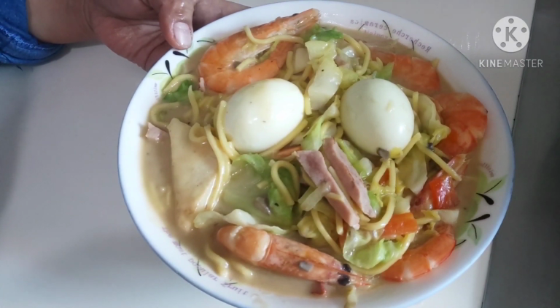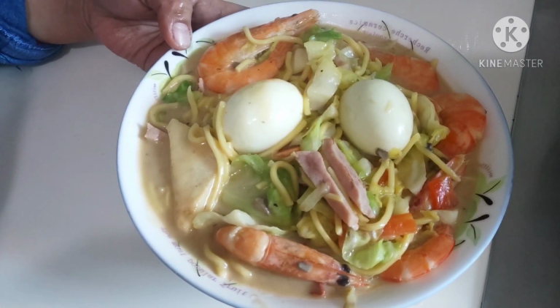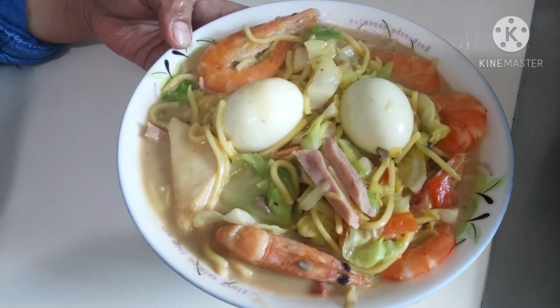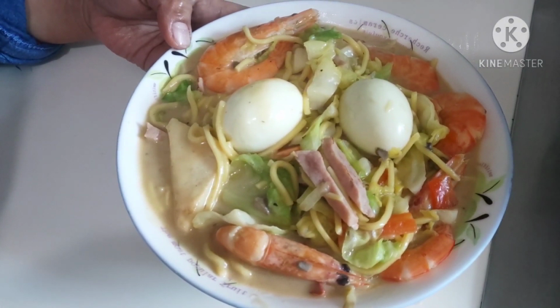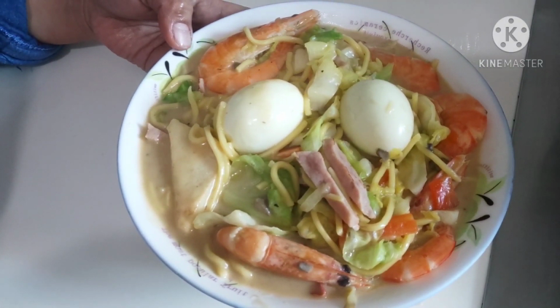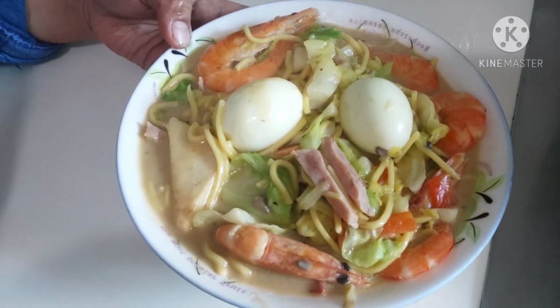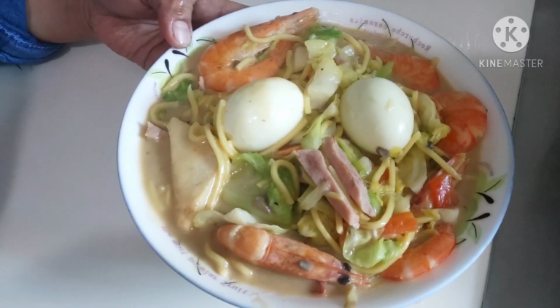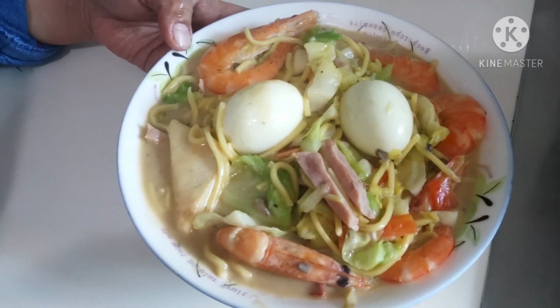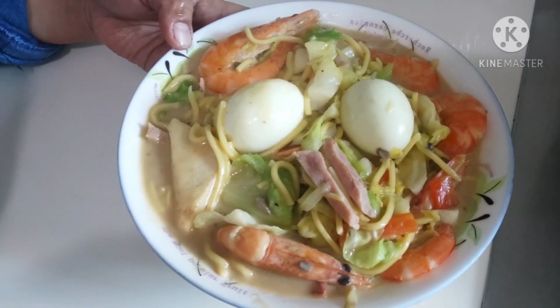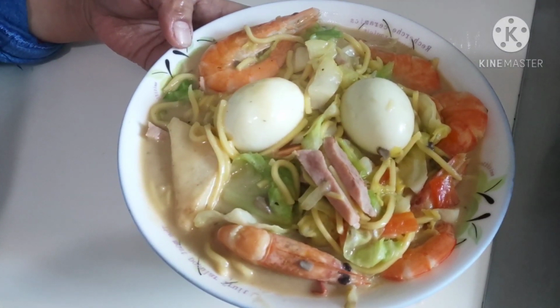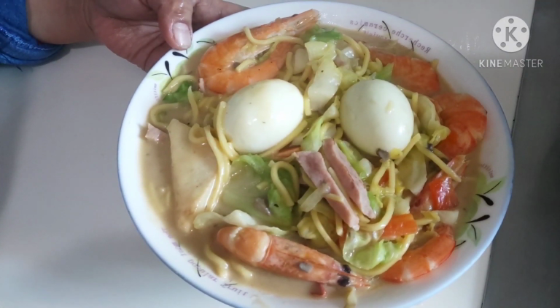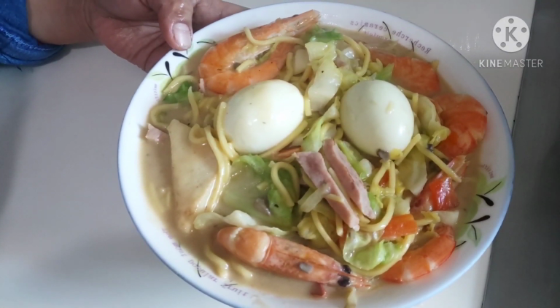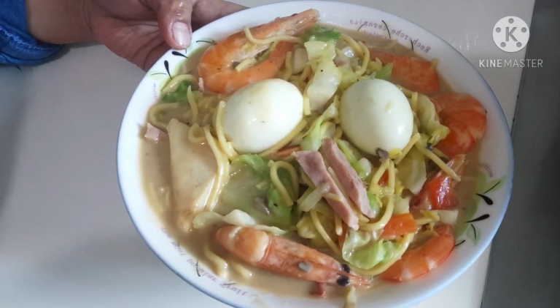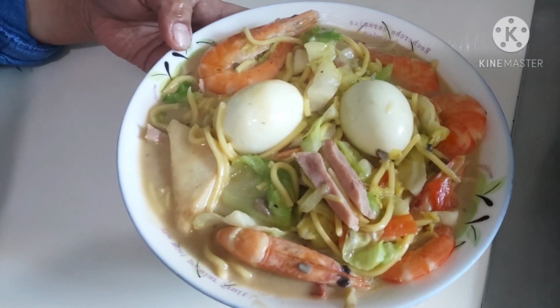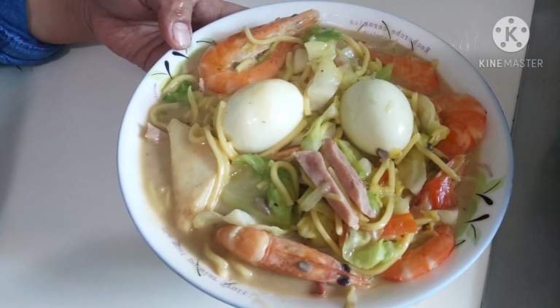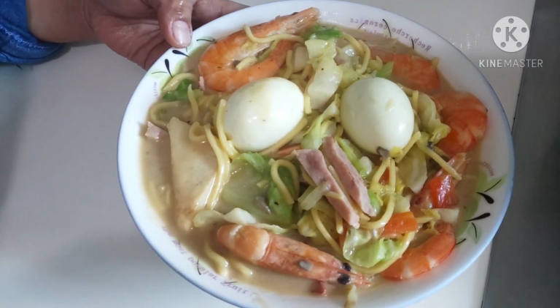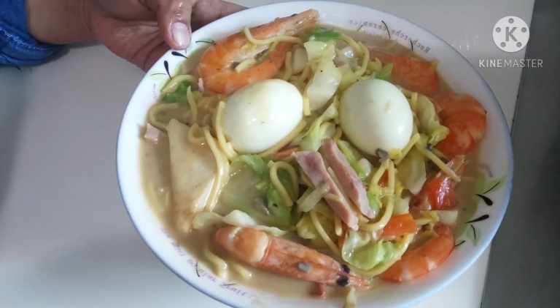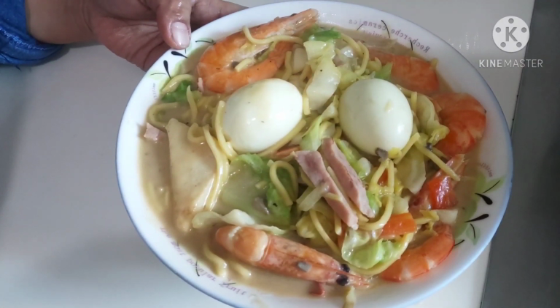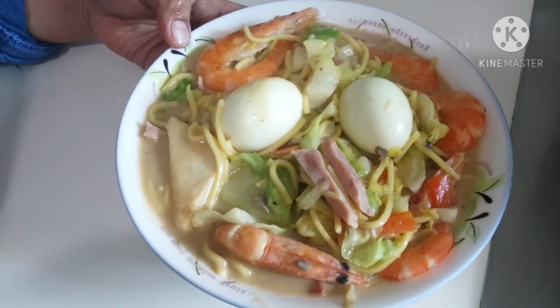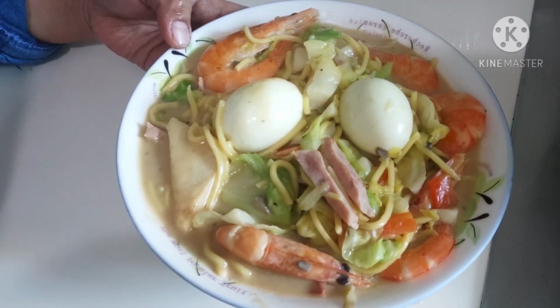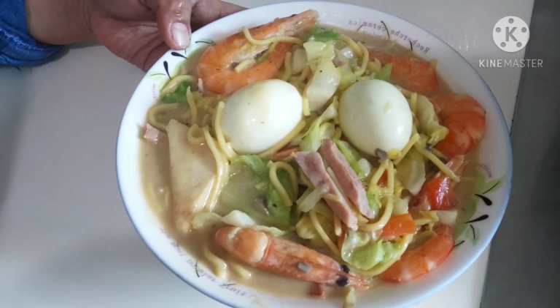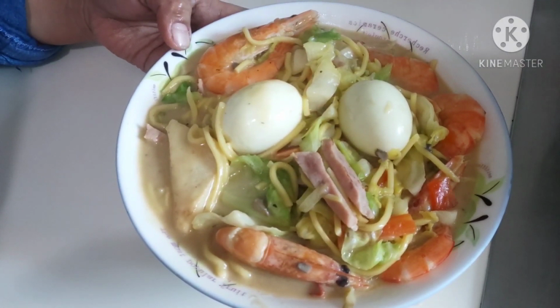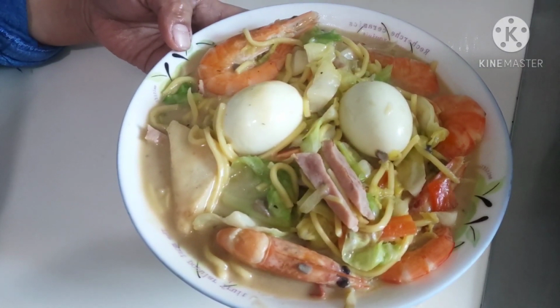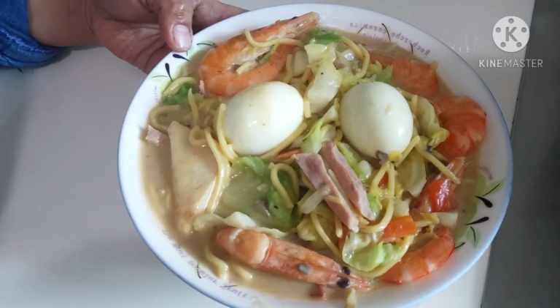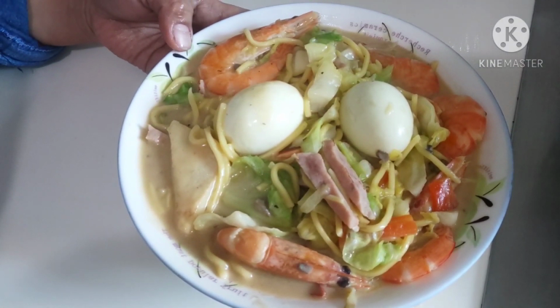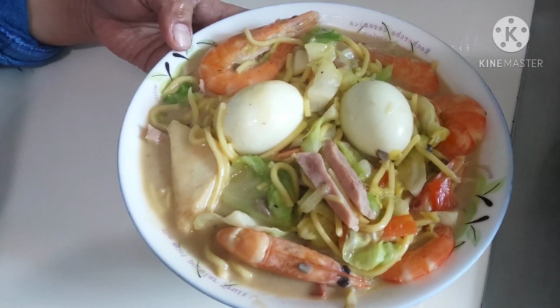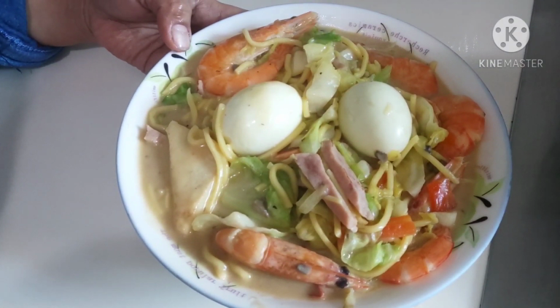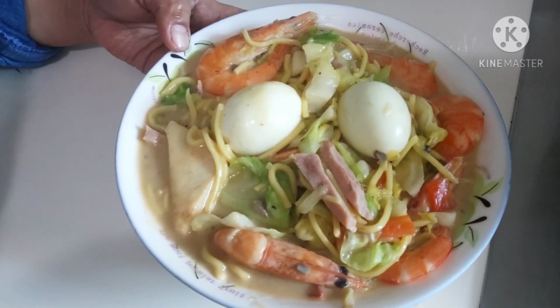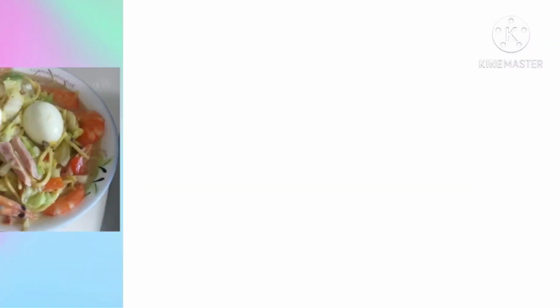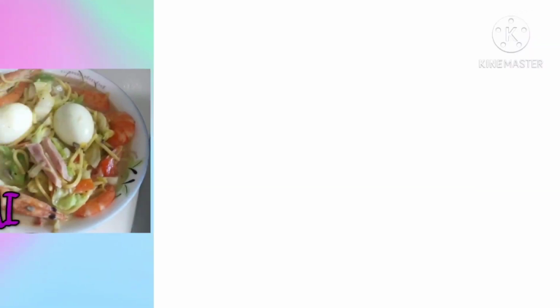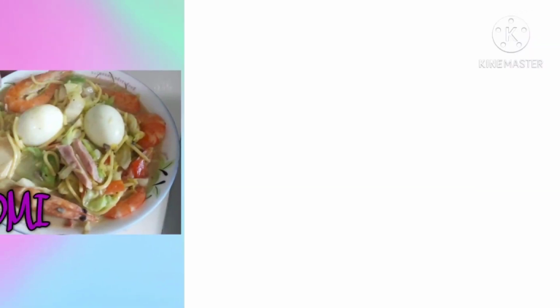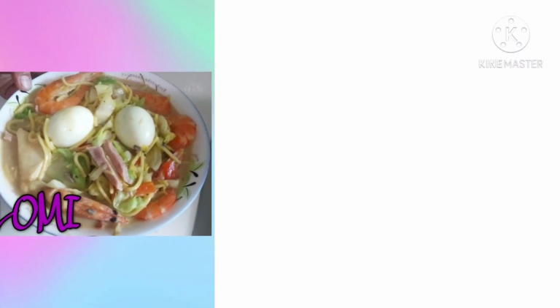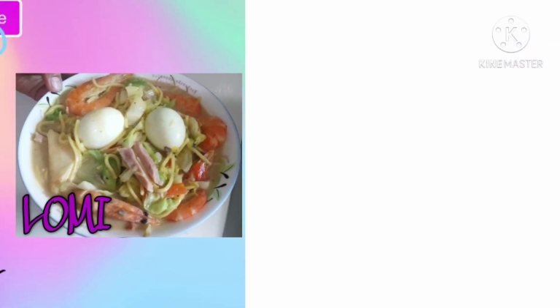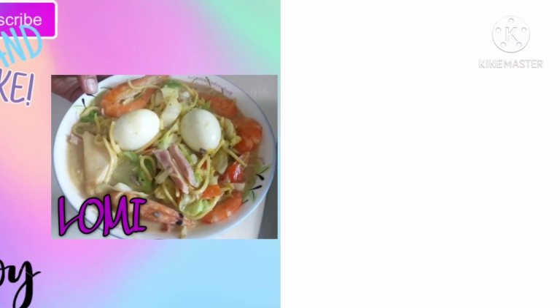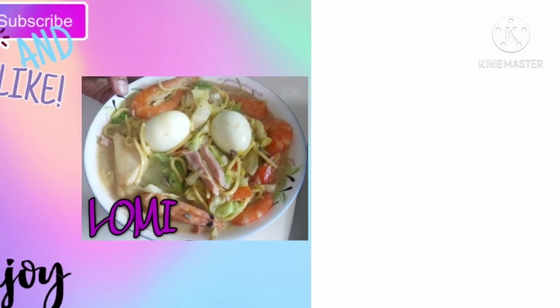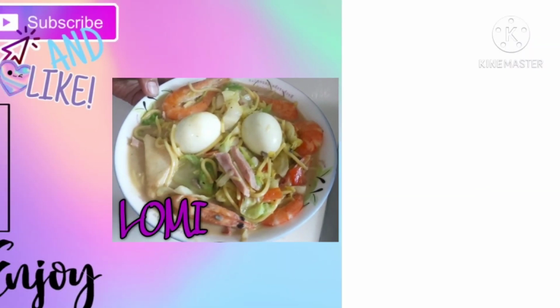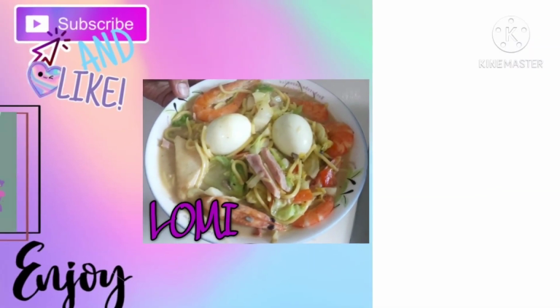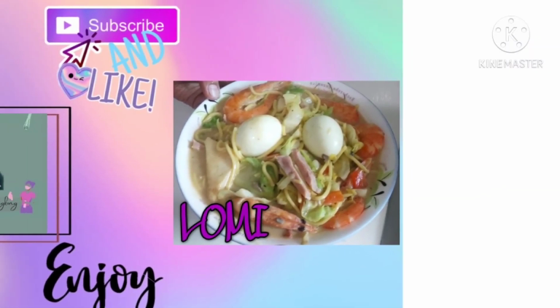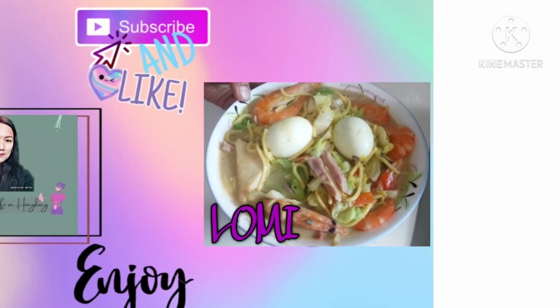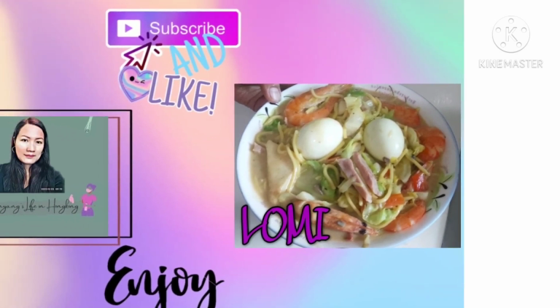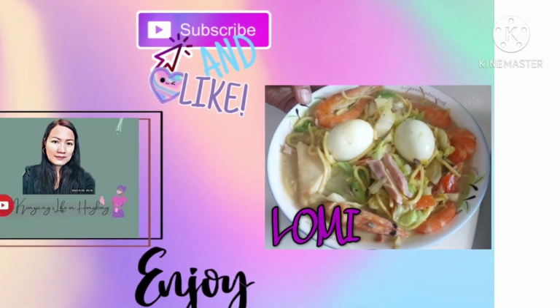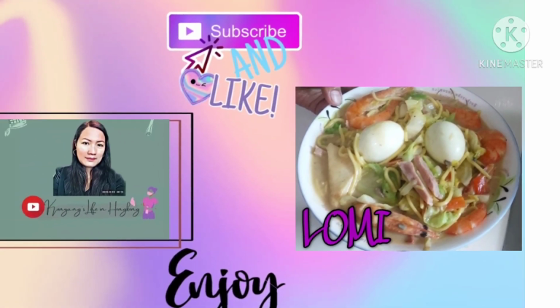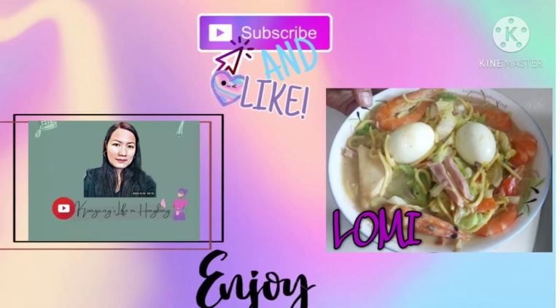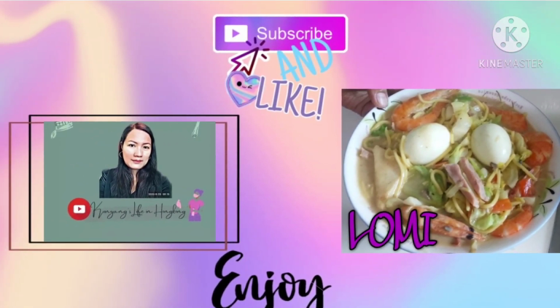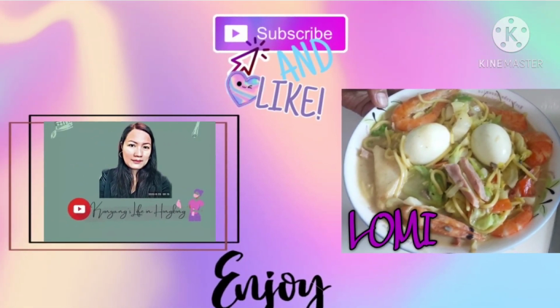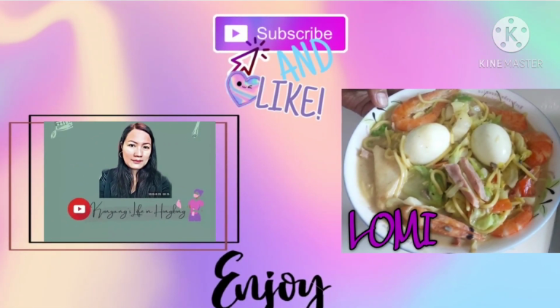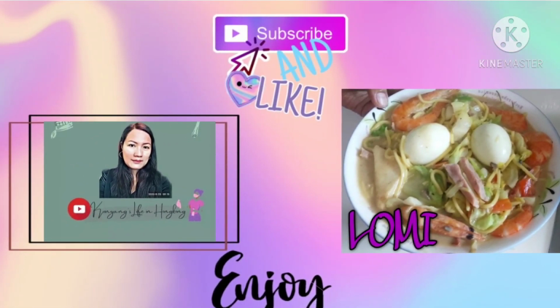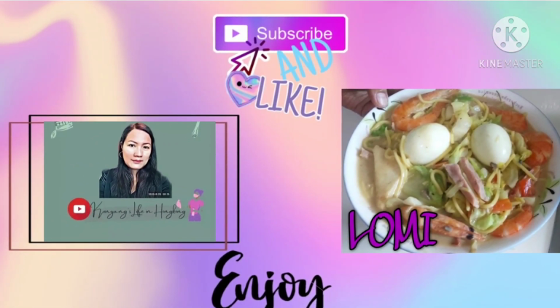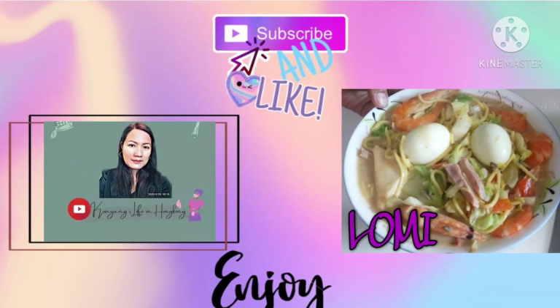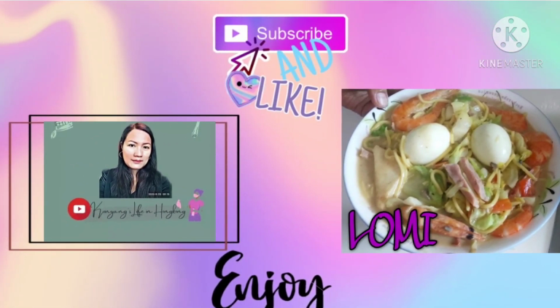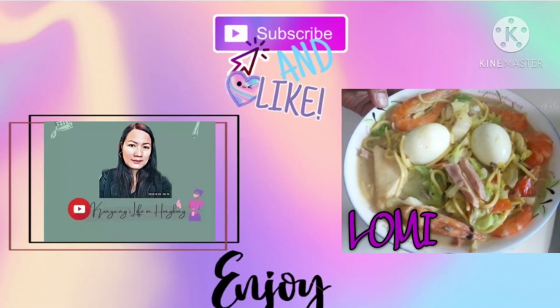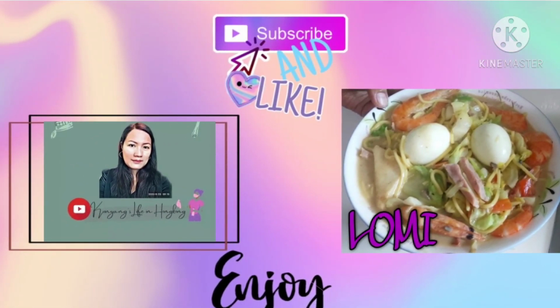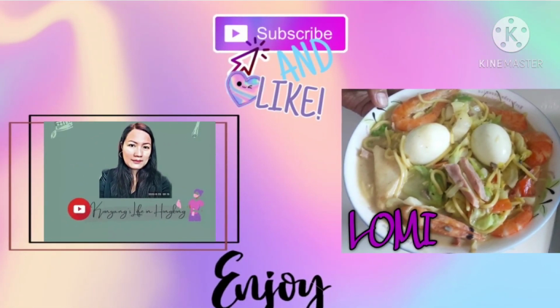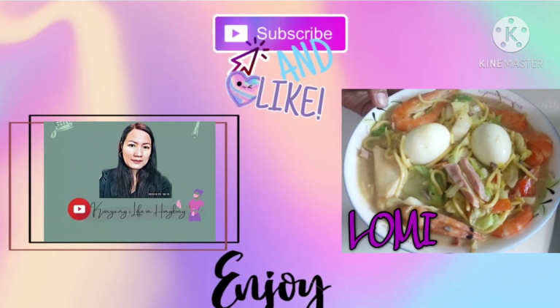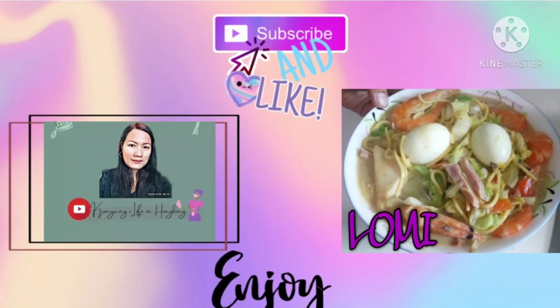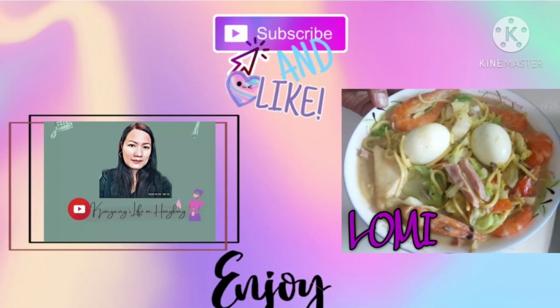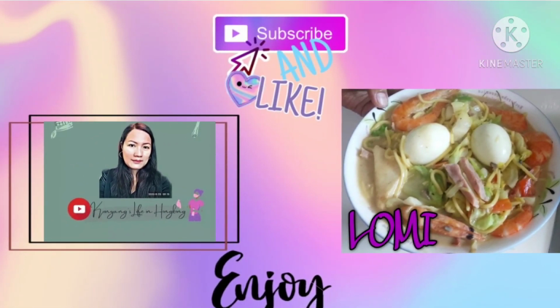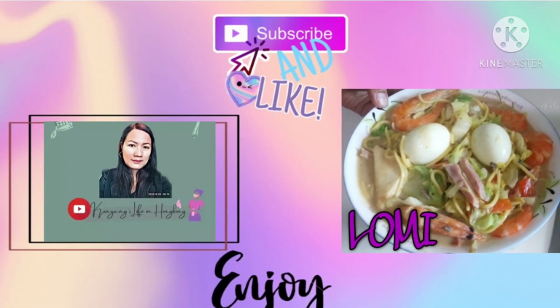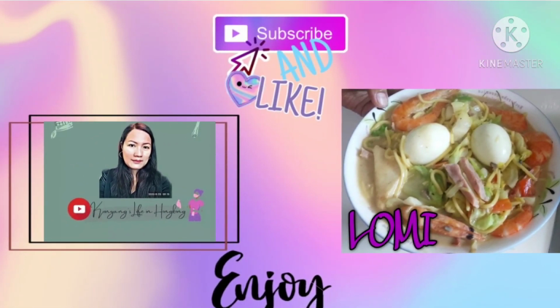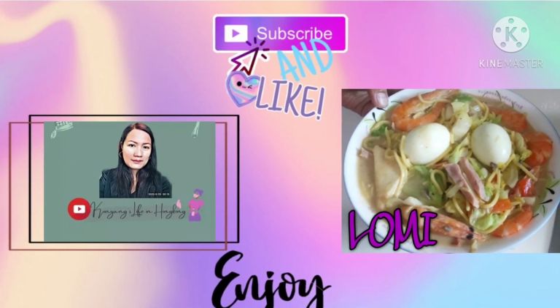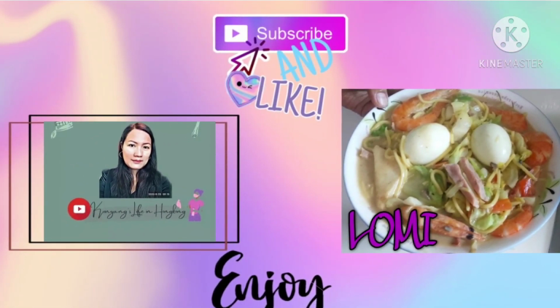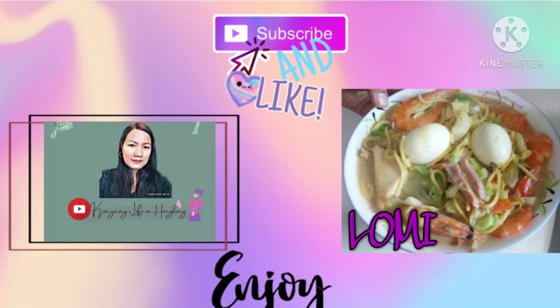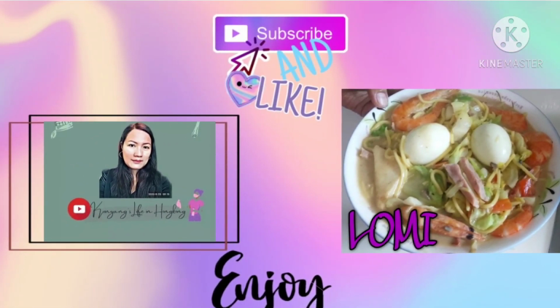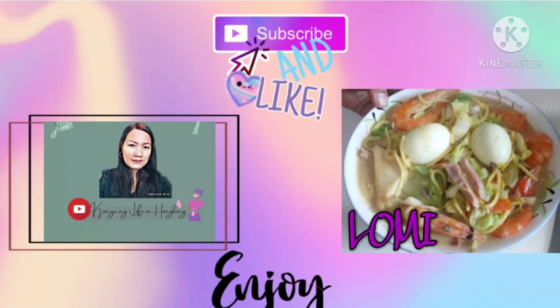Maaso-aso pa sya! Ayan. Thank you. (It's still steaming! There it is. Thank you.)